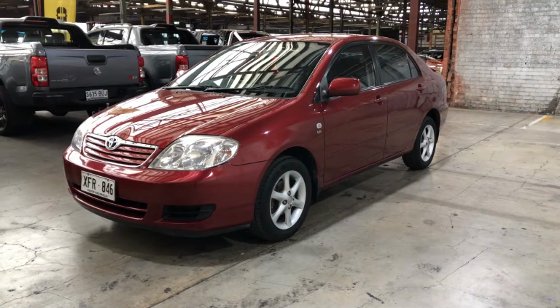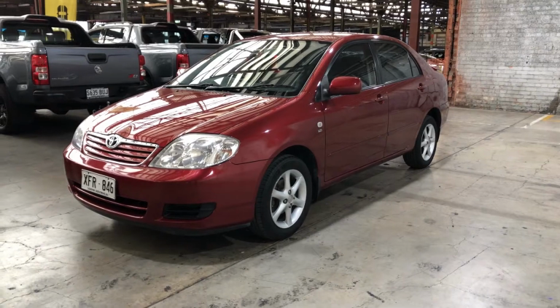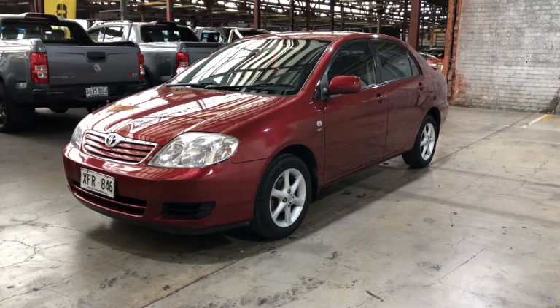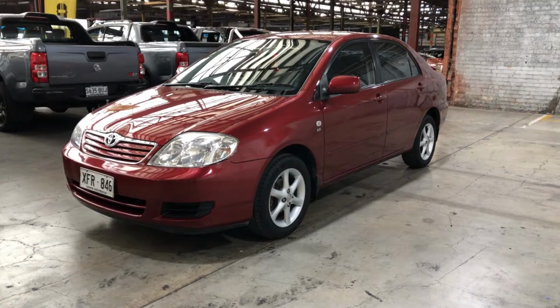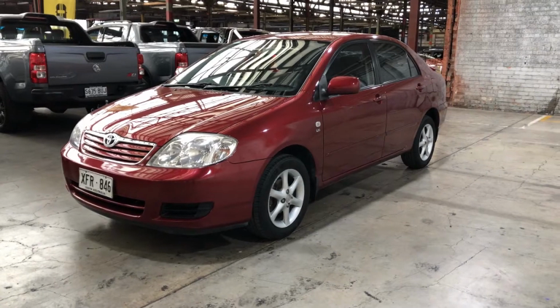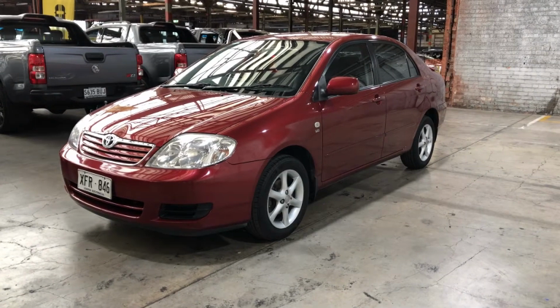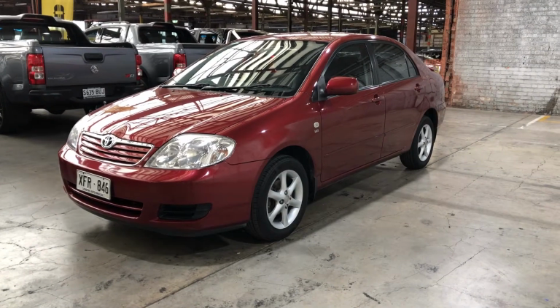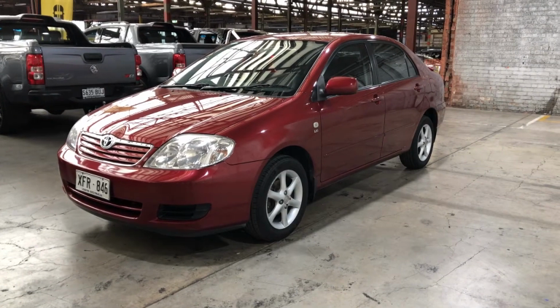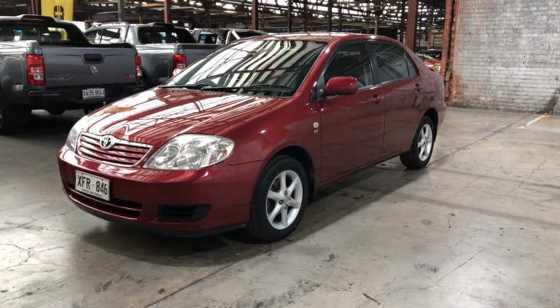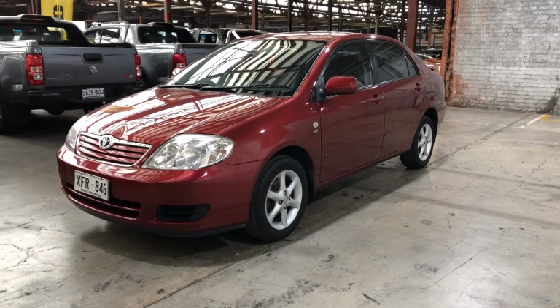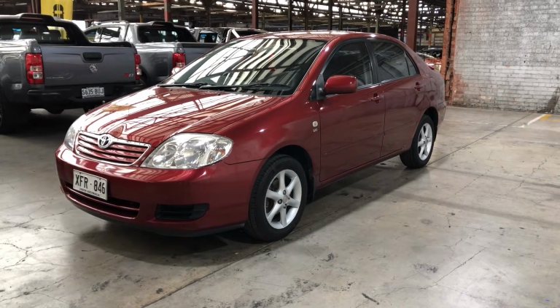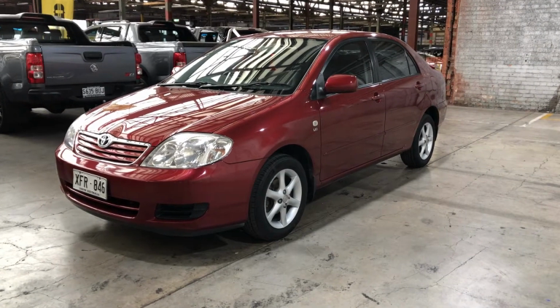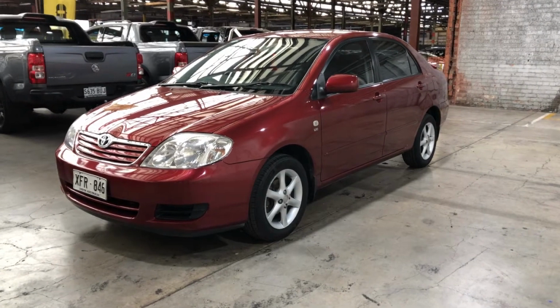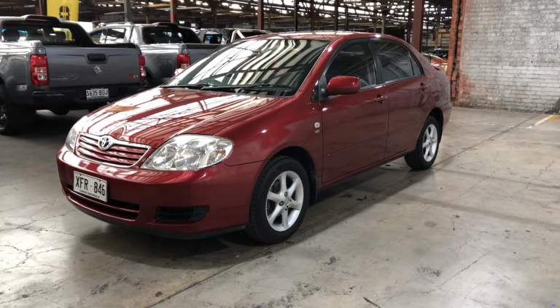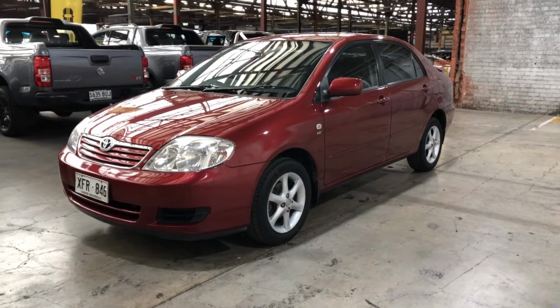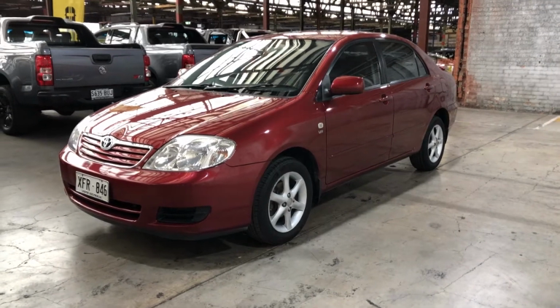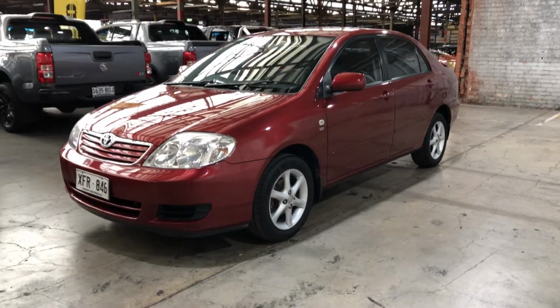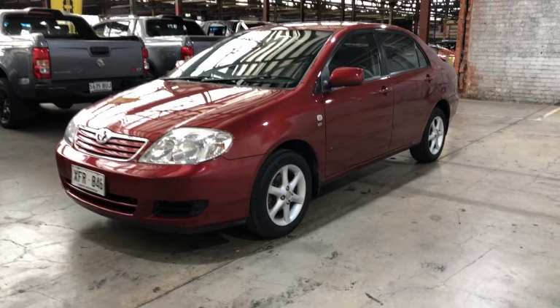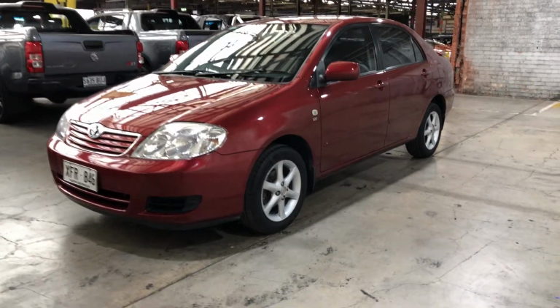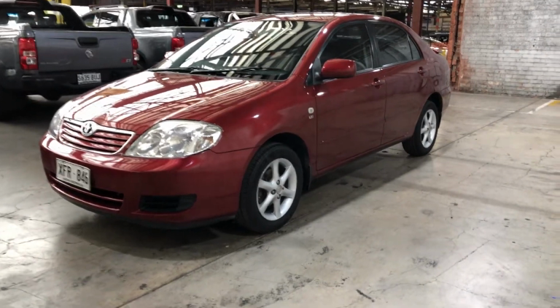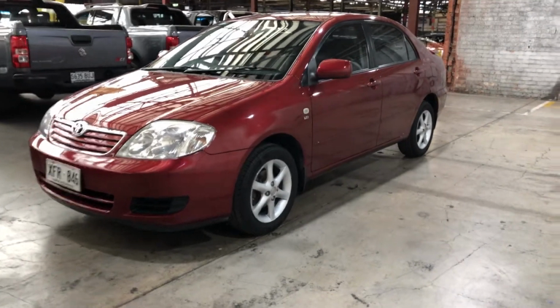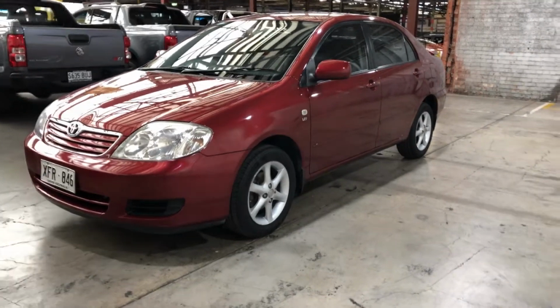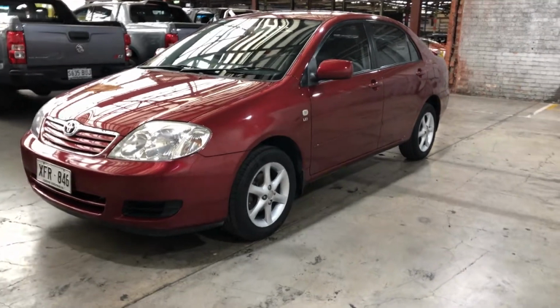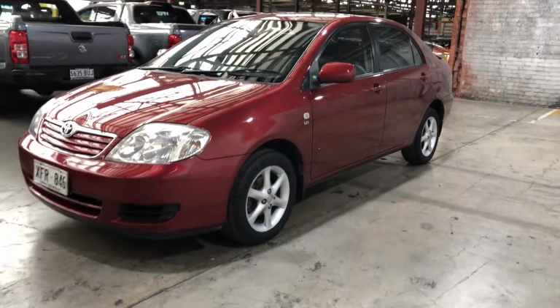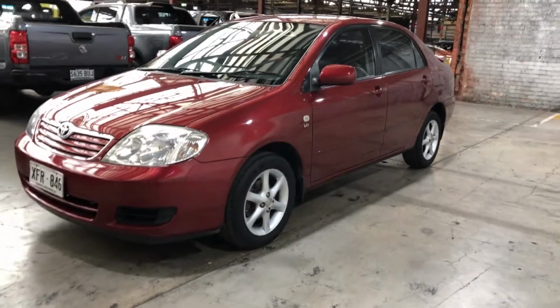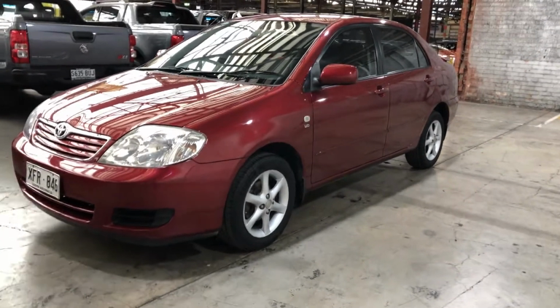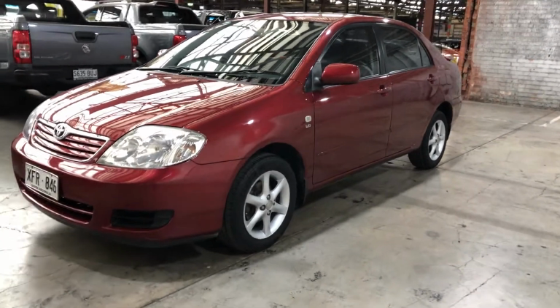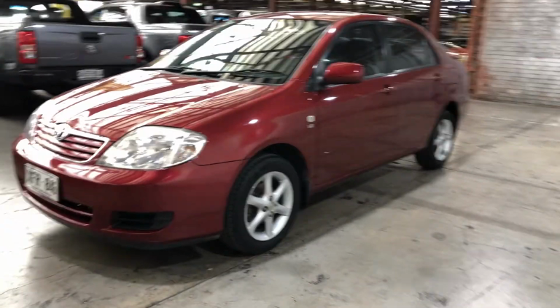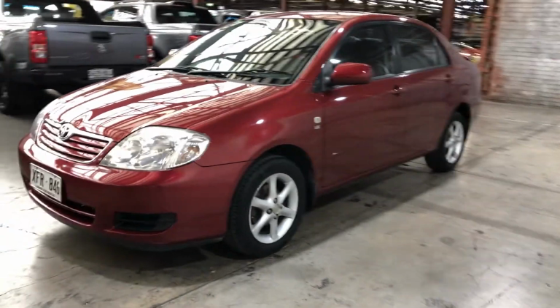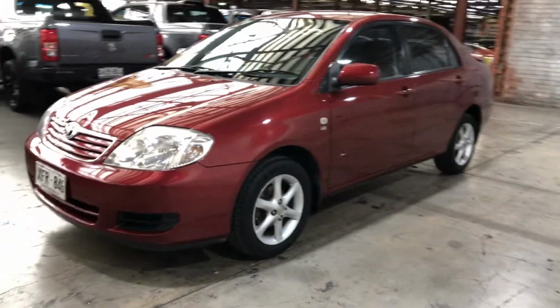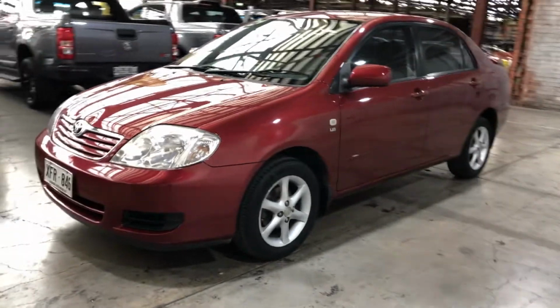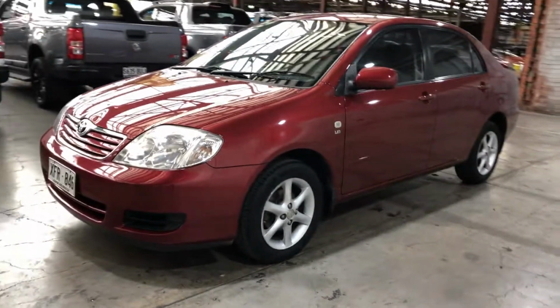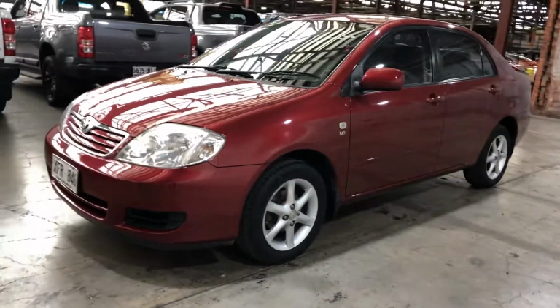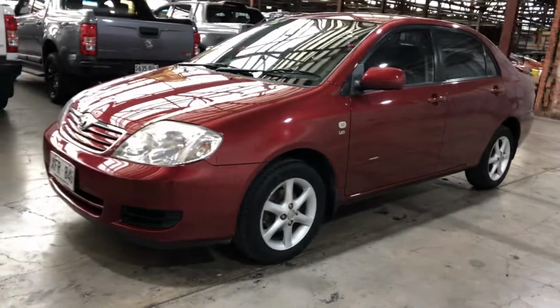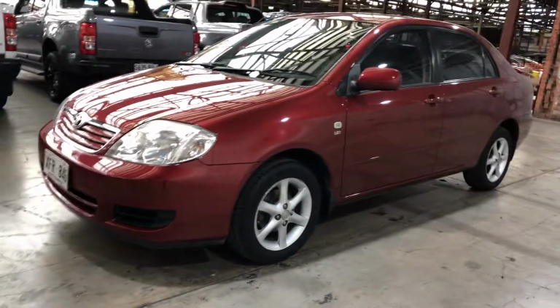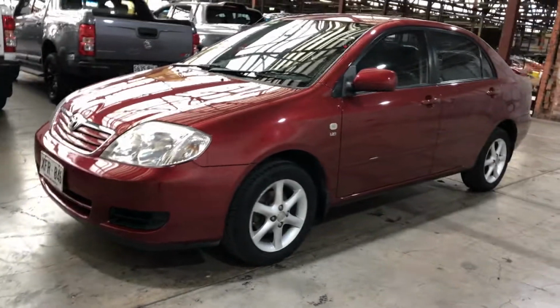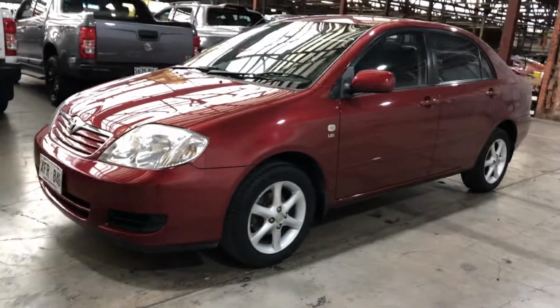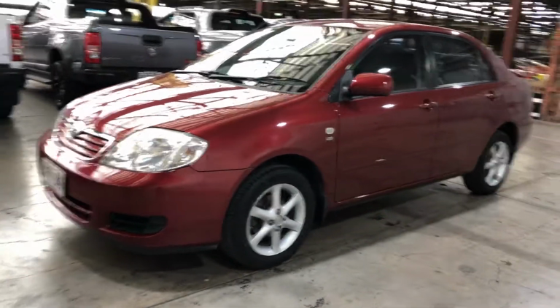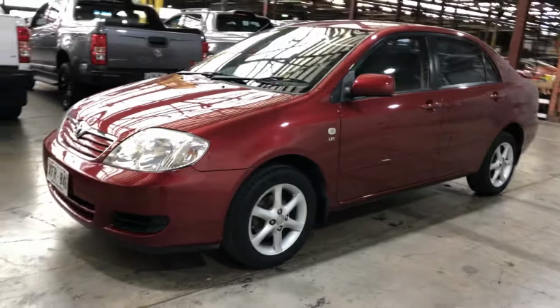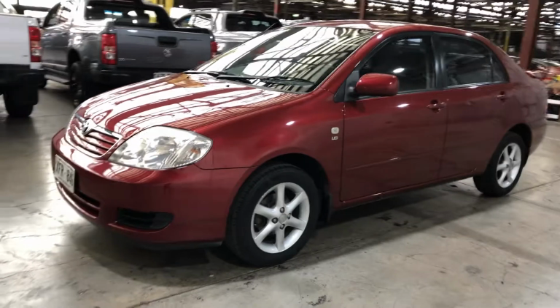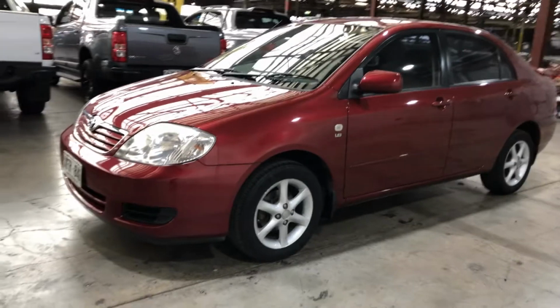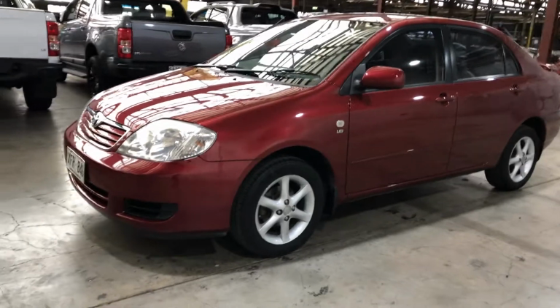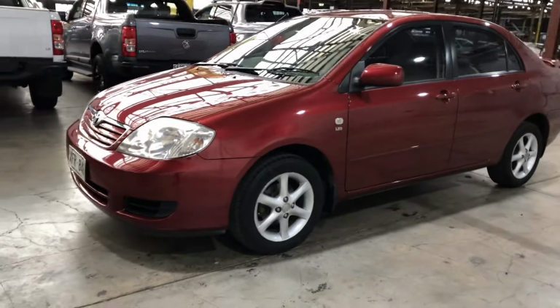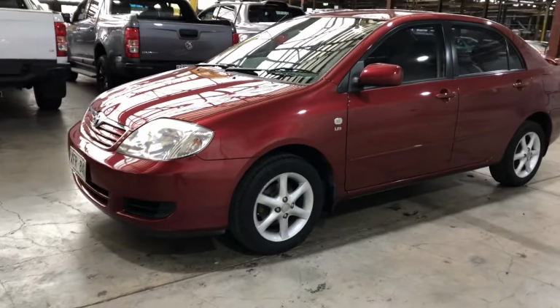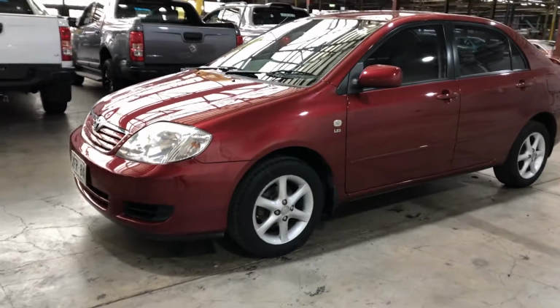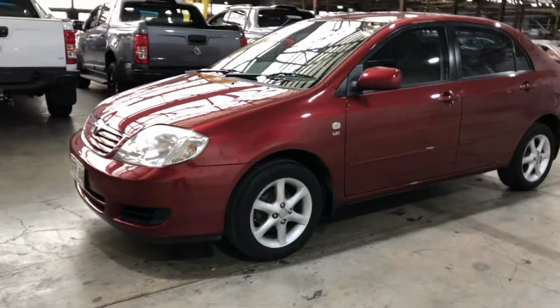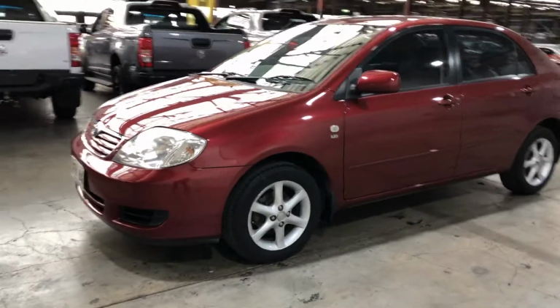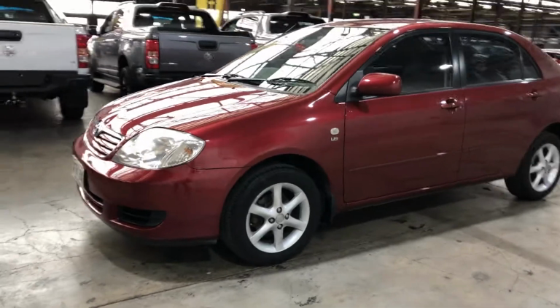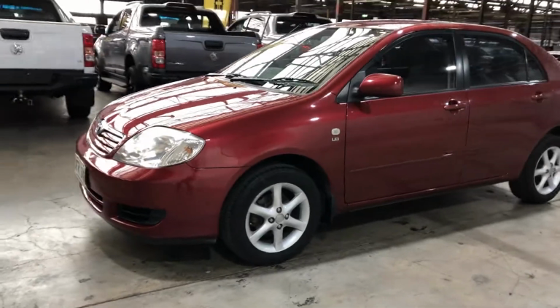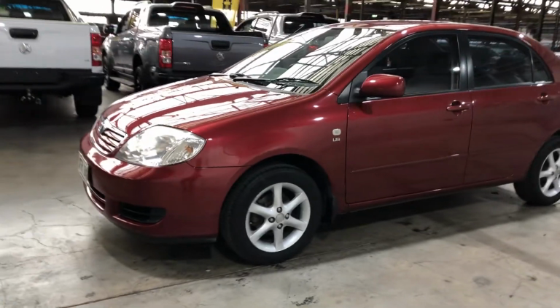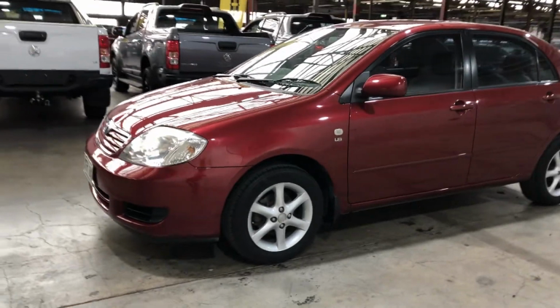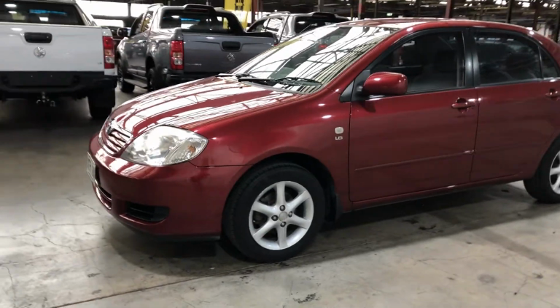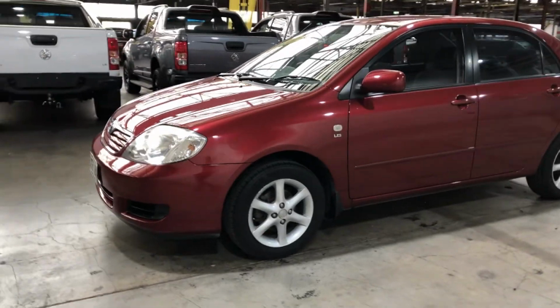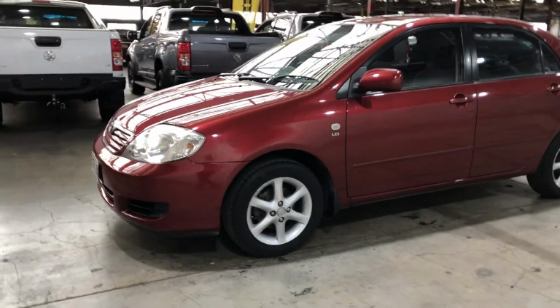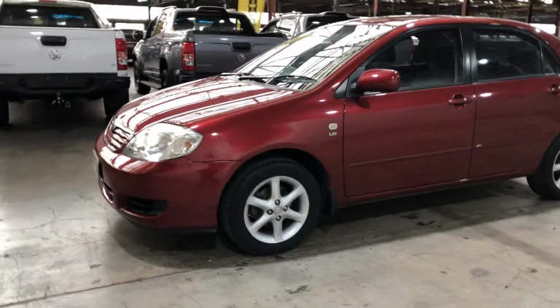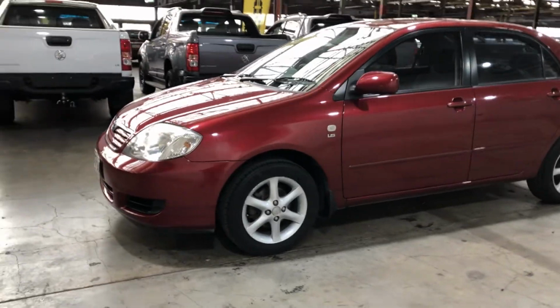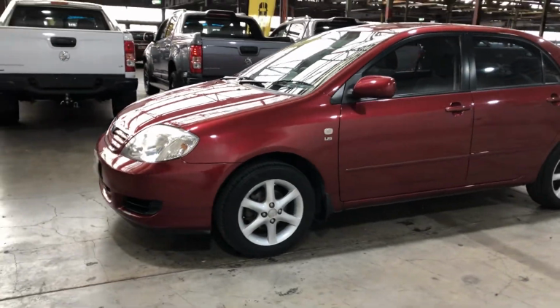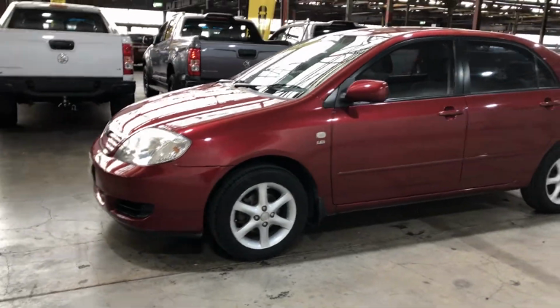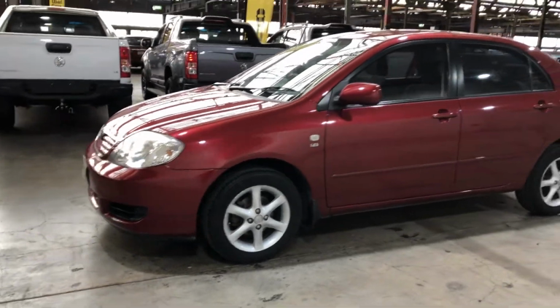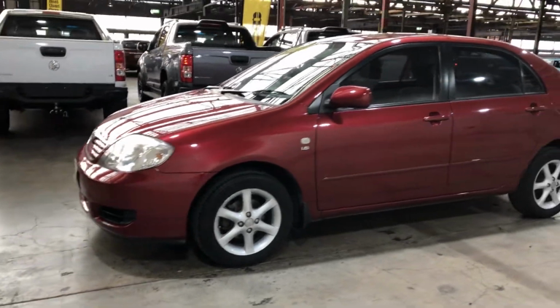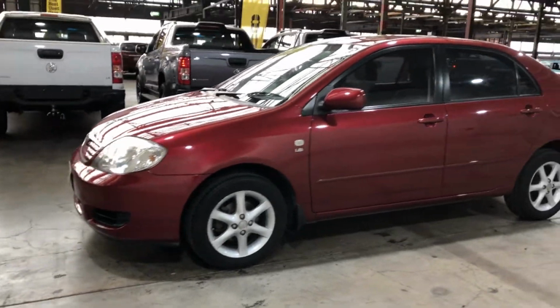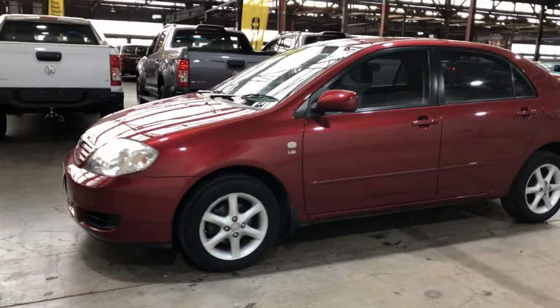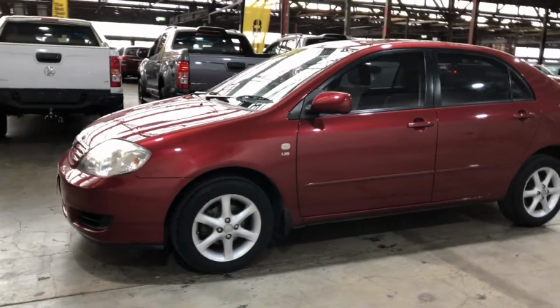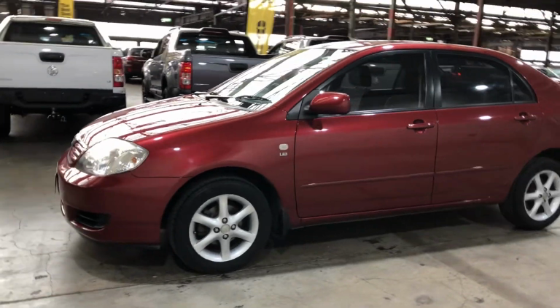Hi guys, welcome to Zupa Cars Warehouse and thanks for your inquiry. Here we have our 2005 Toyota Corolla.